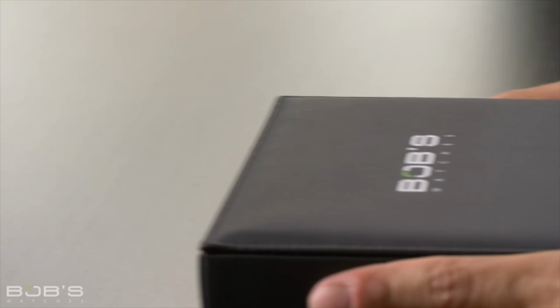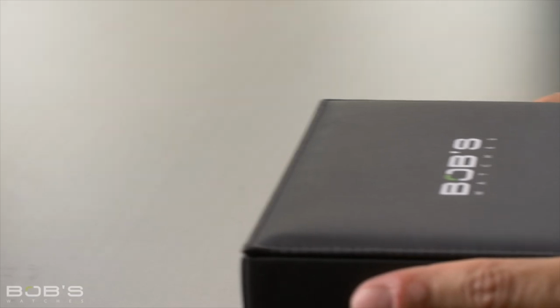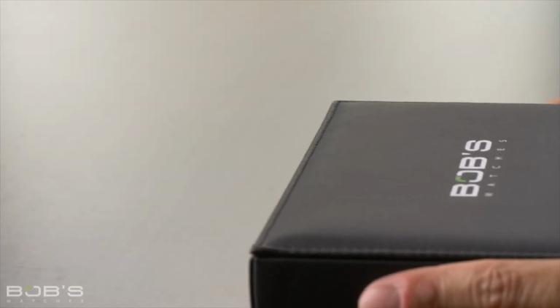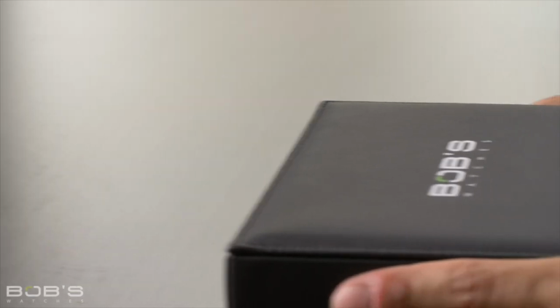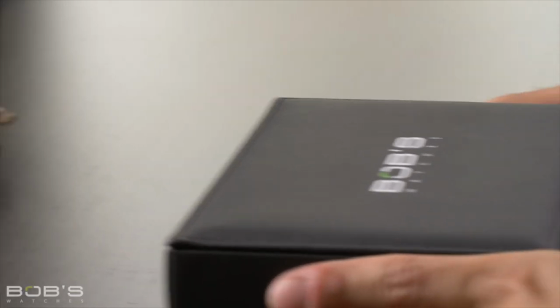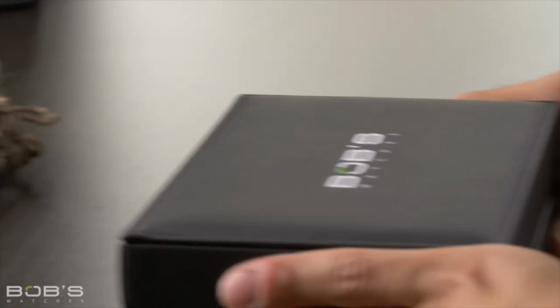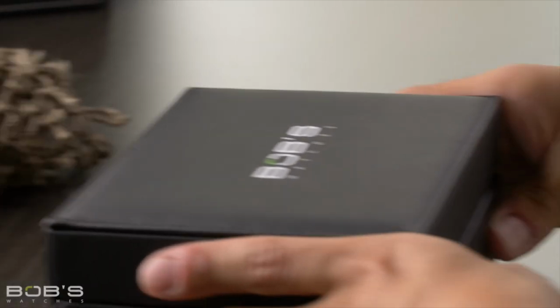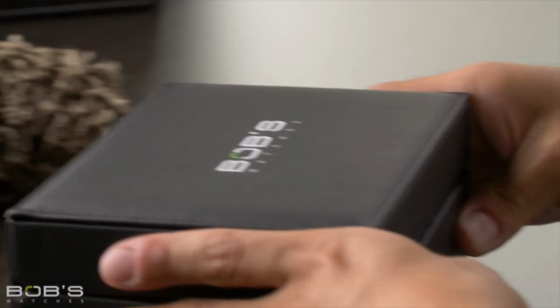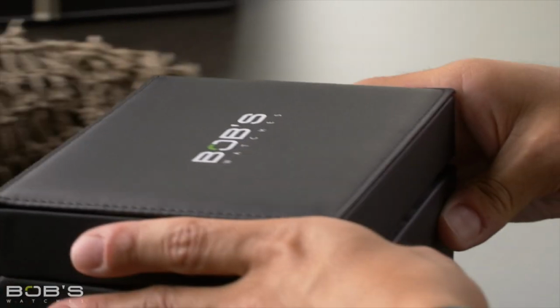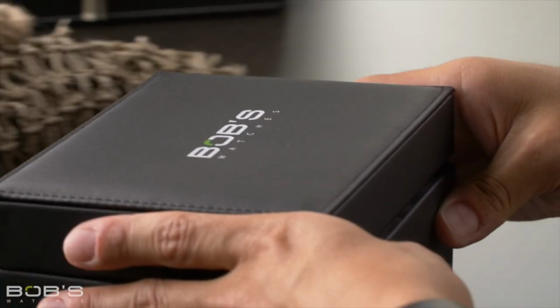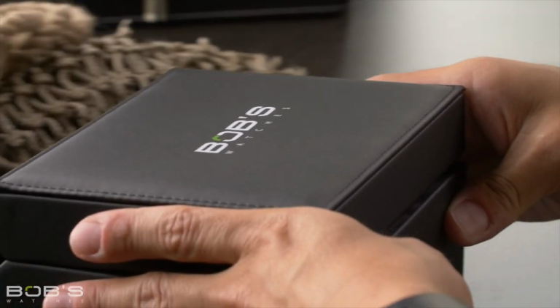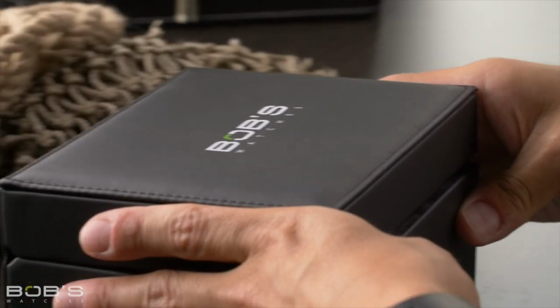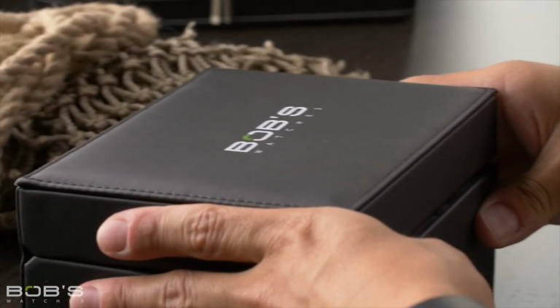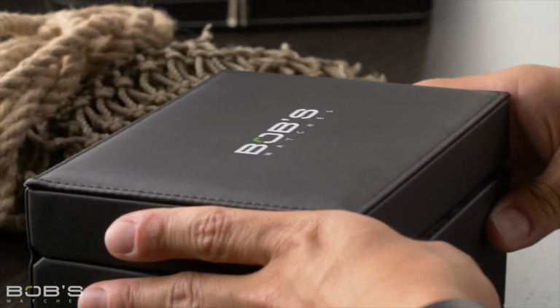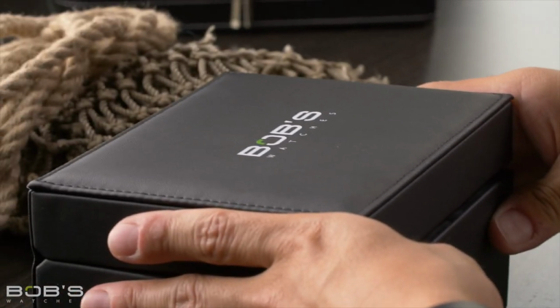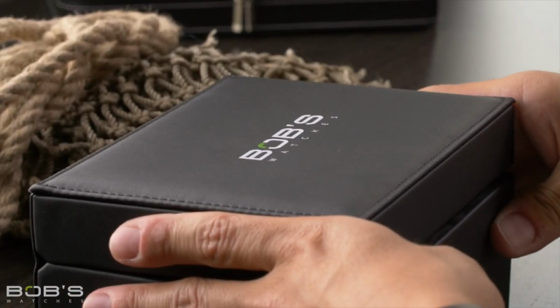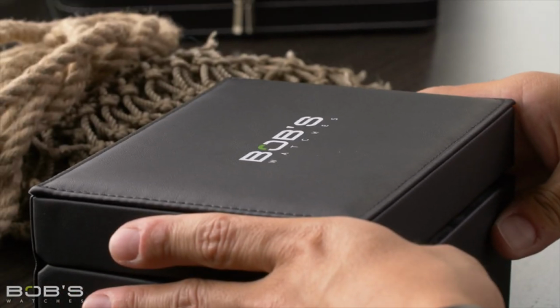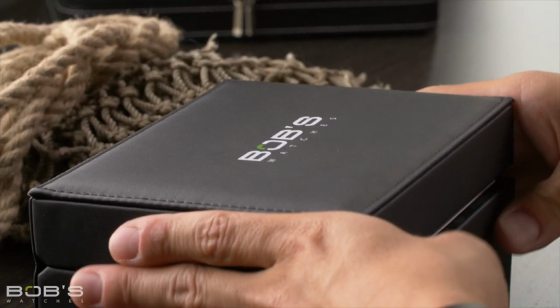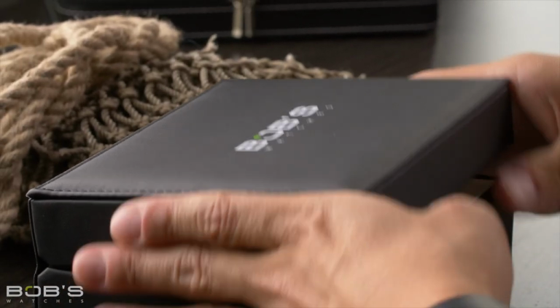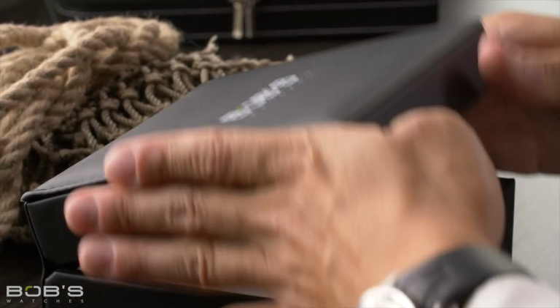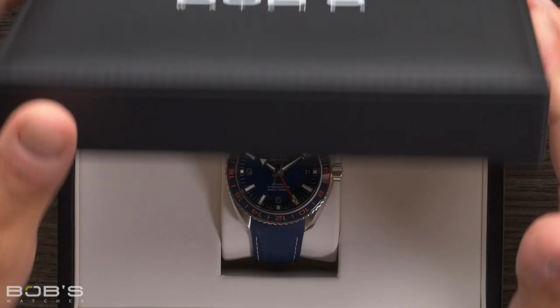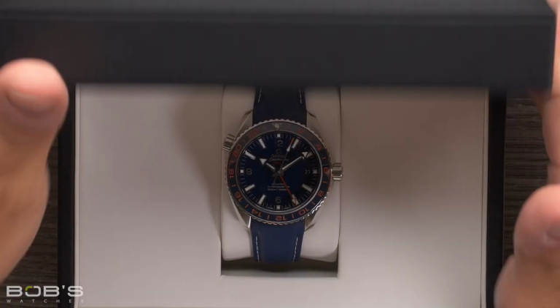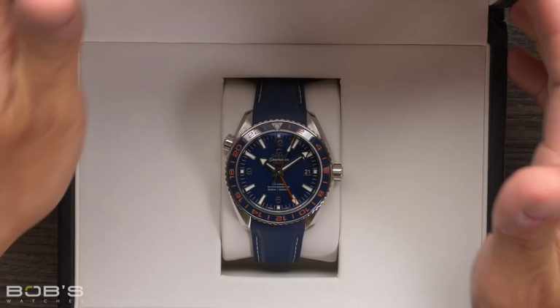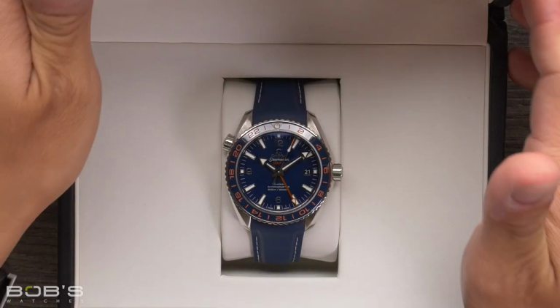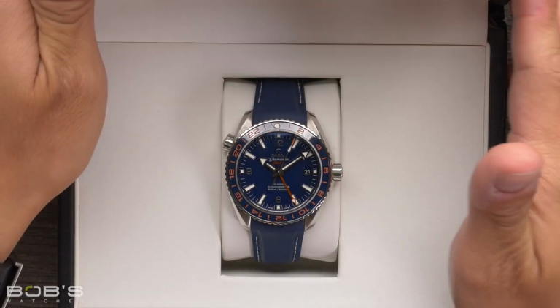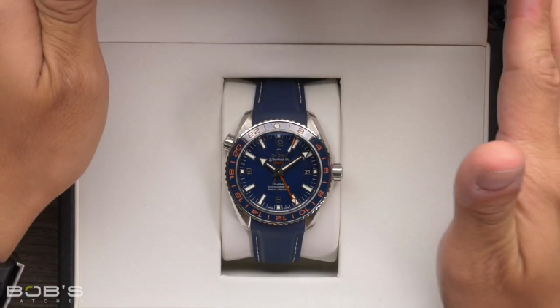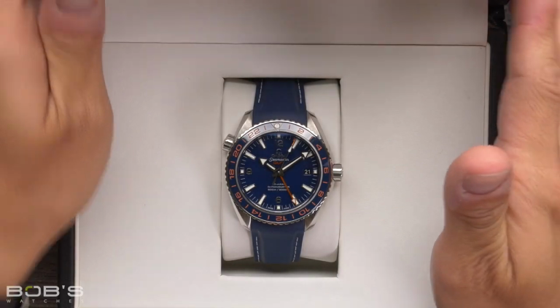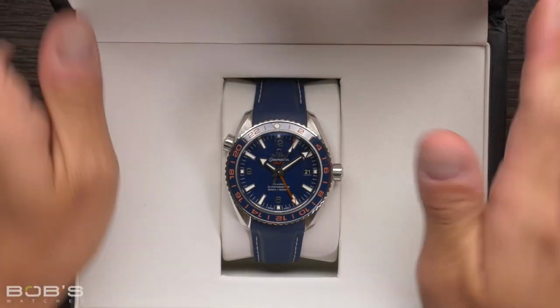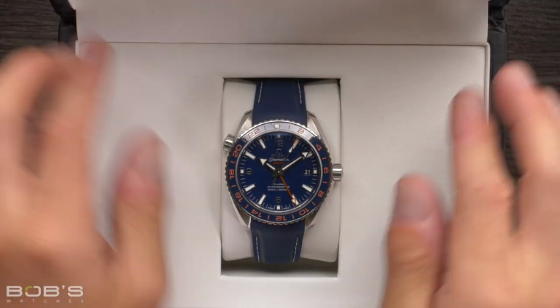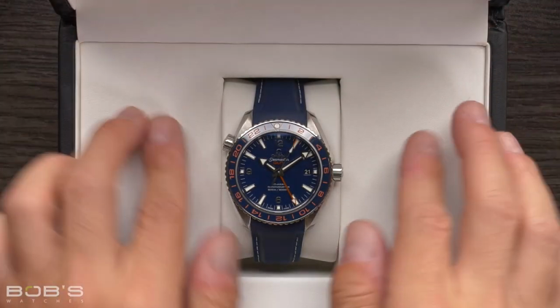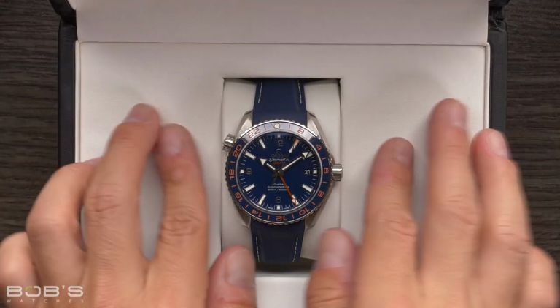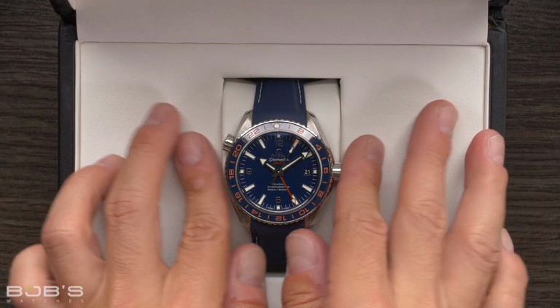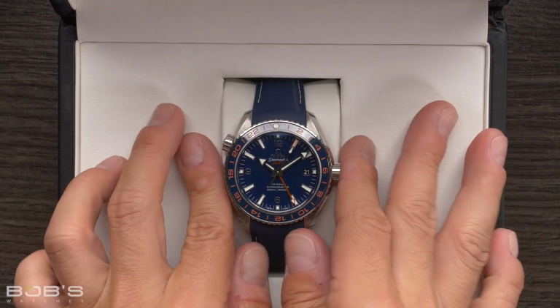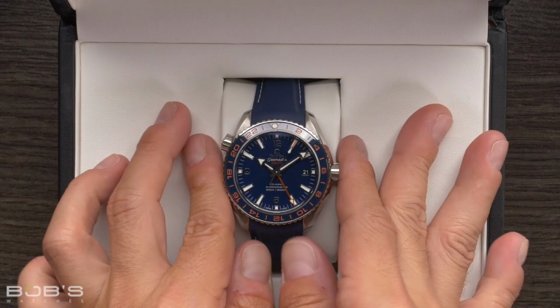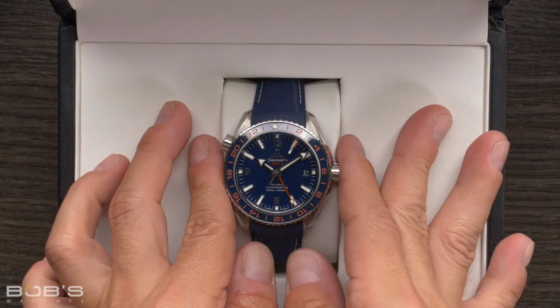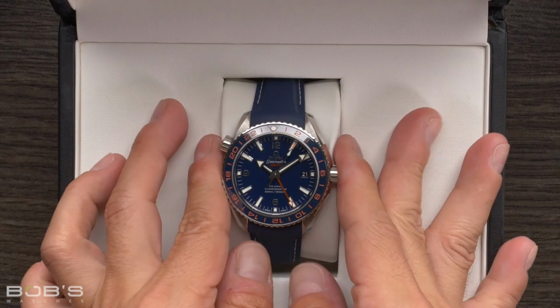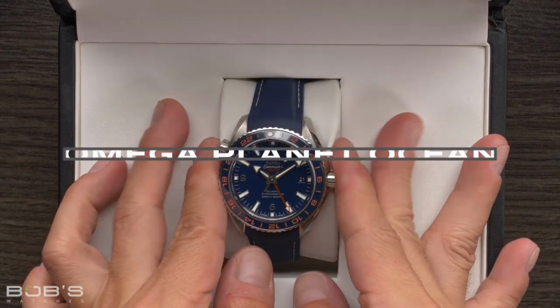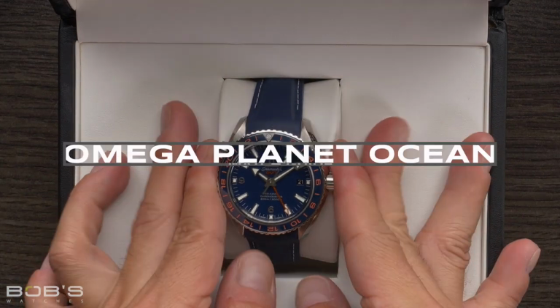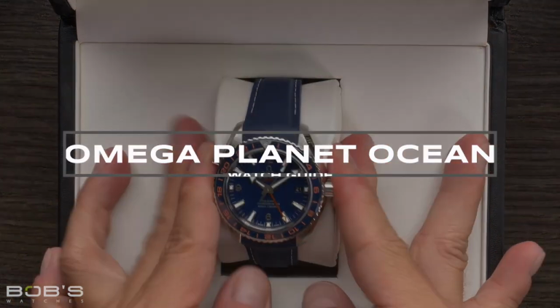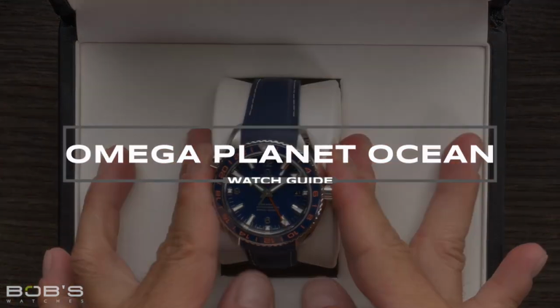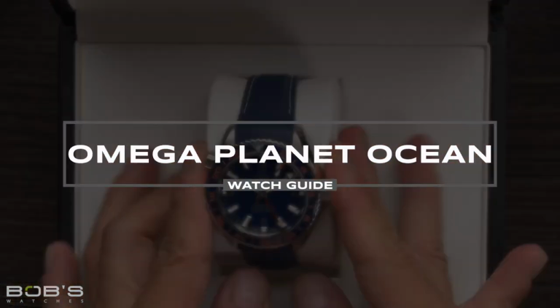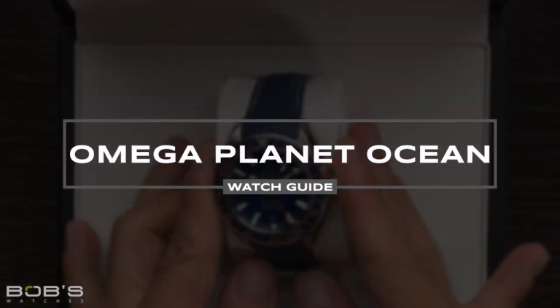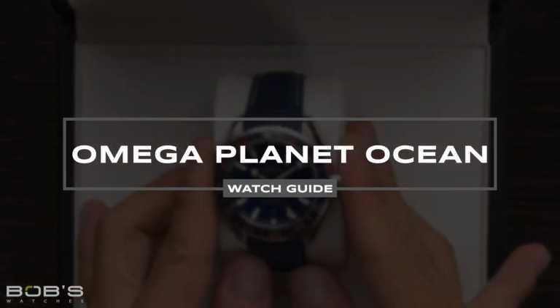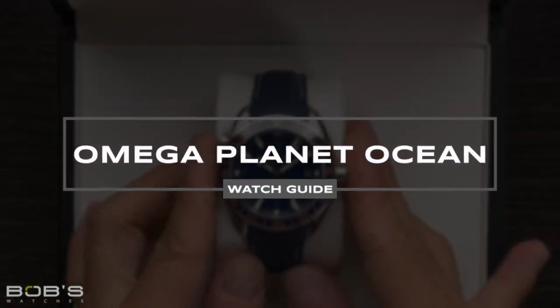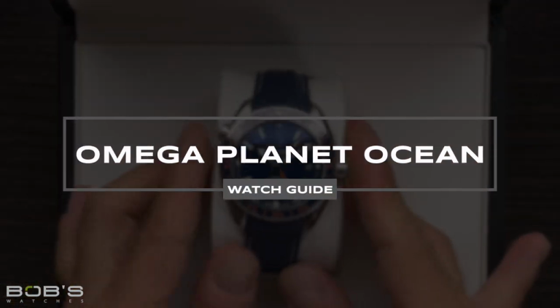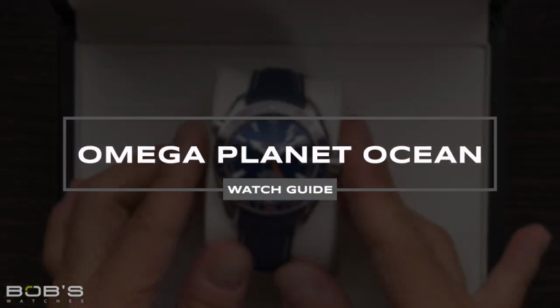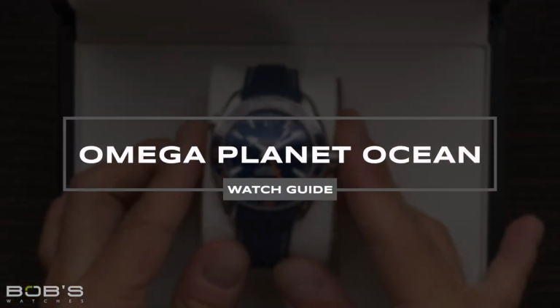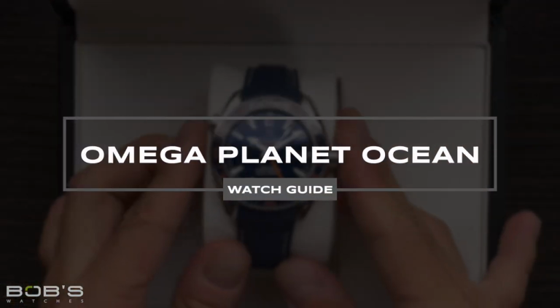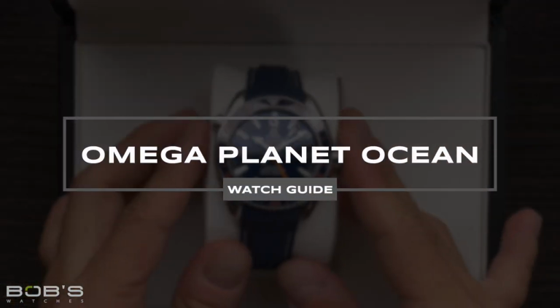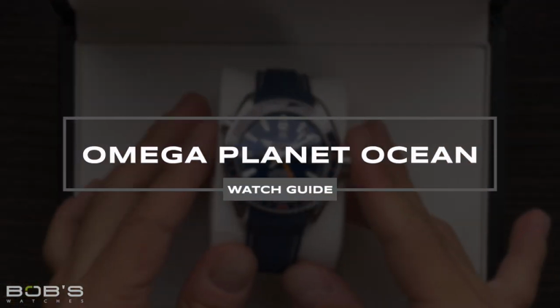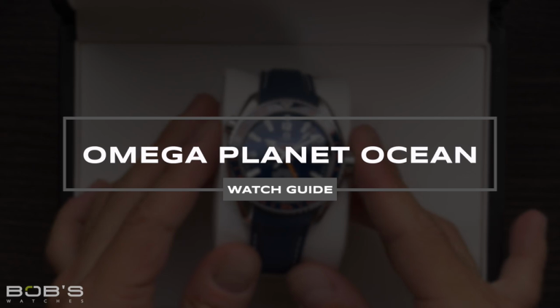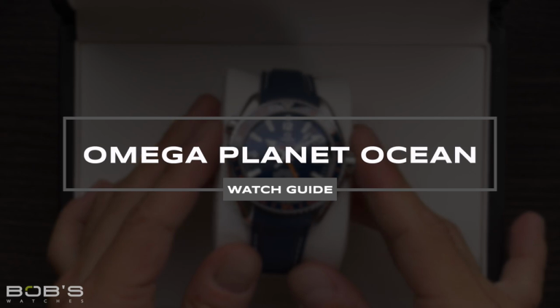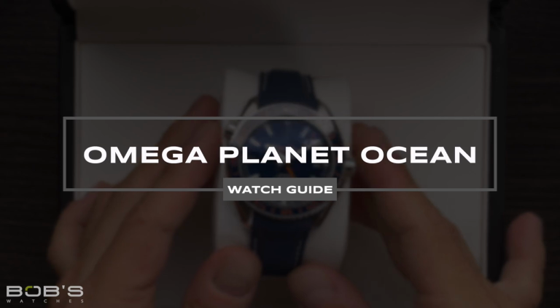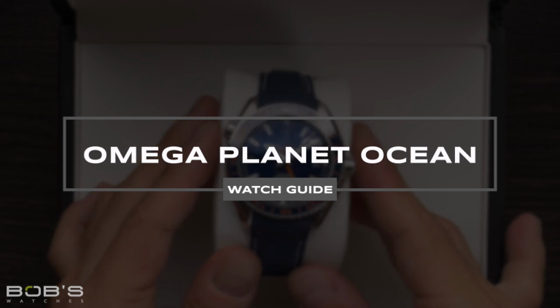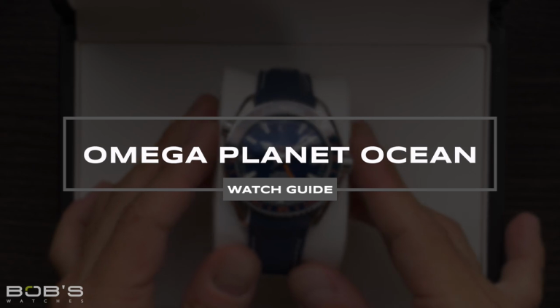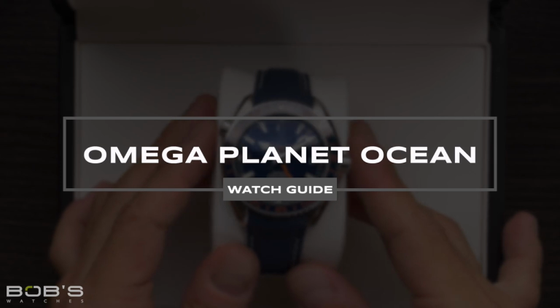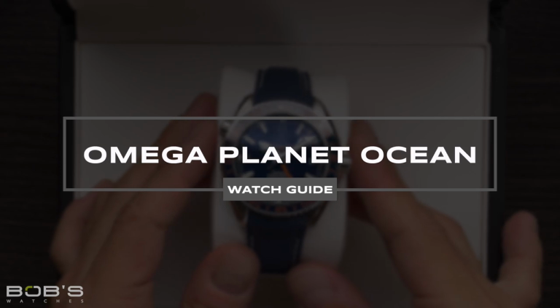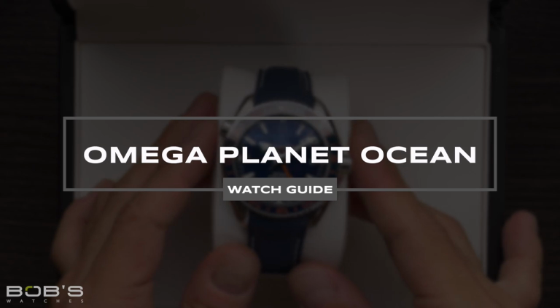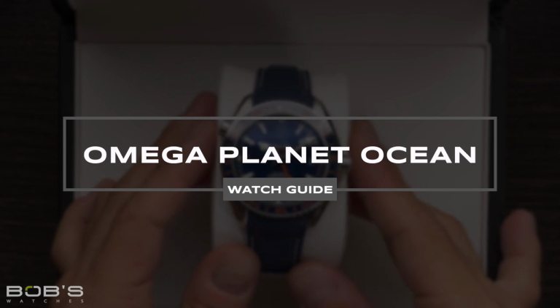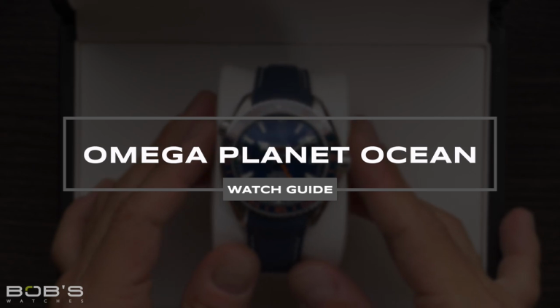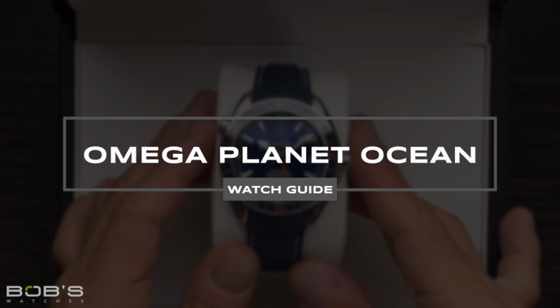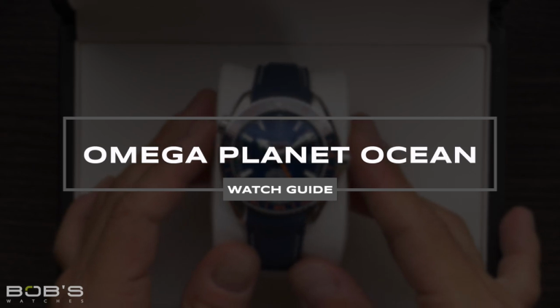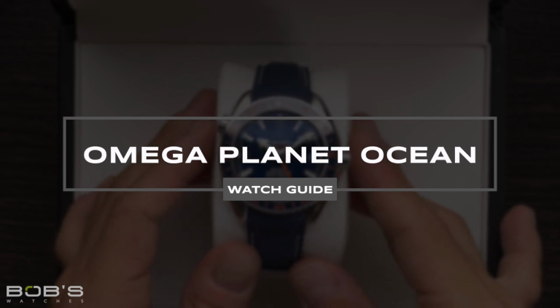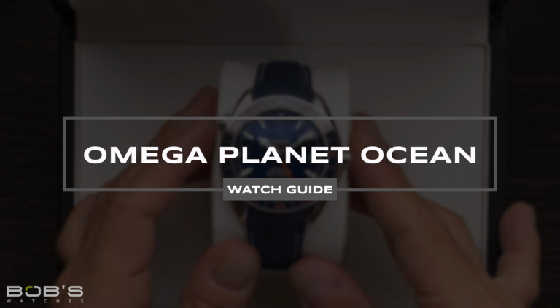Hey everyone, Ripley with Bob's Watches. In this video we're talking all about the Omega Planet Ocean Collection and going over some of the different models that are available.